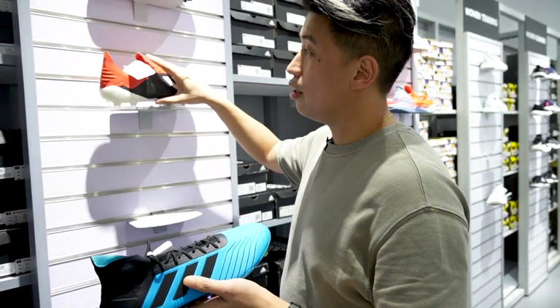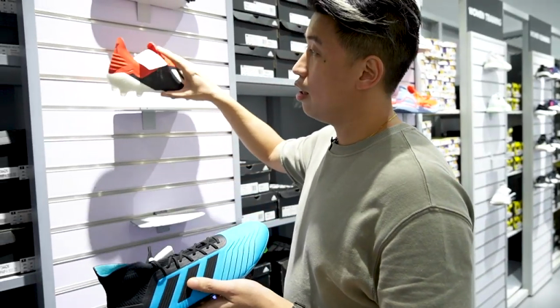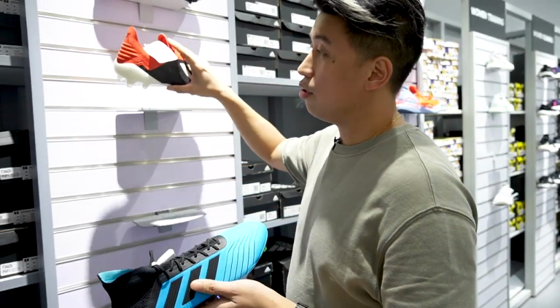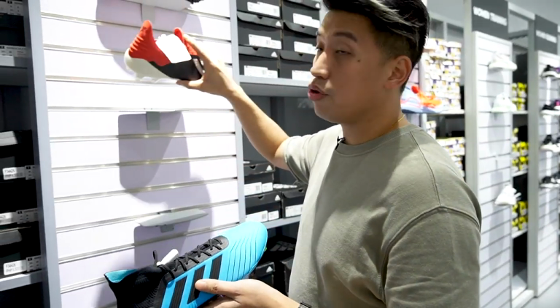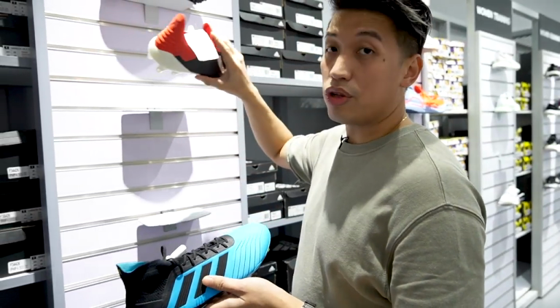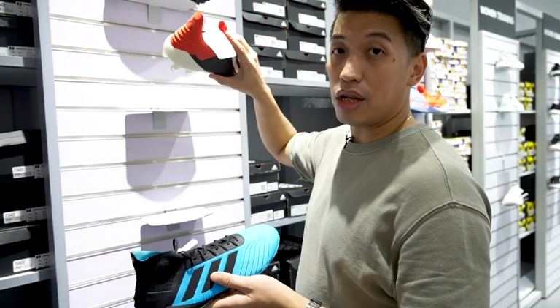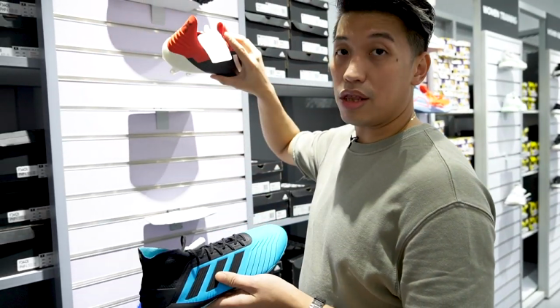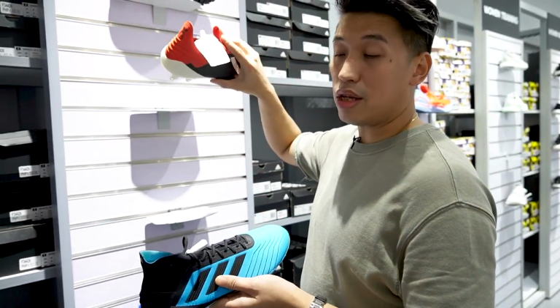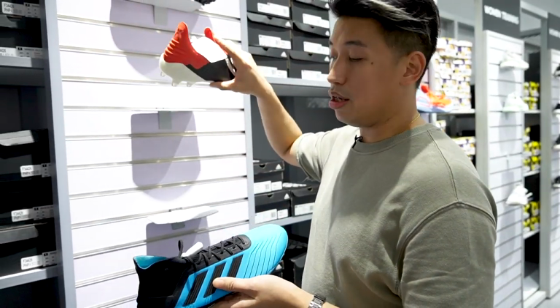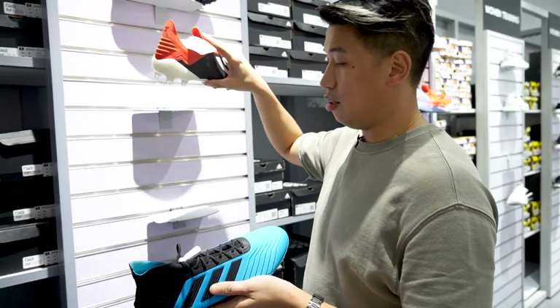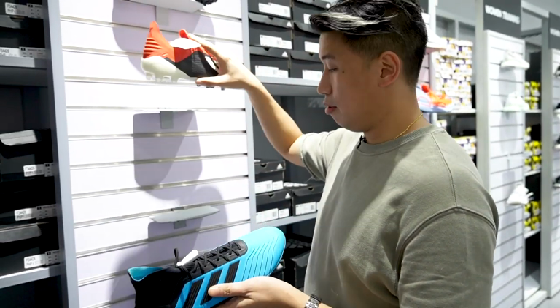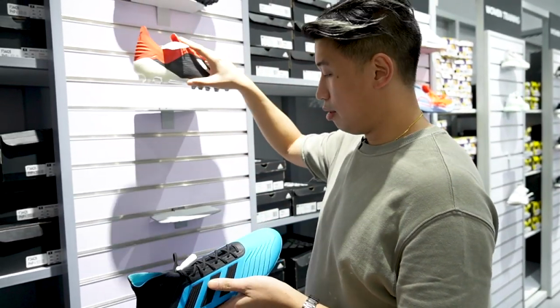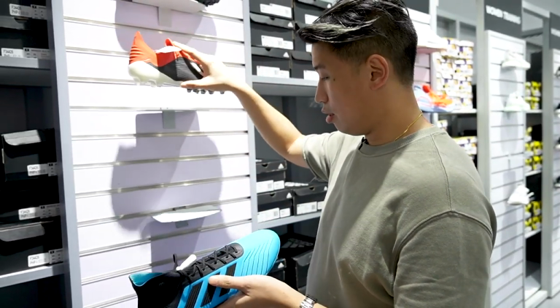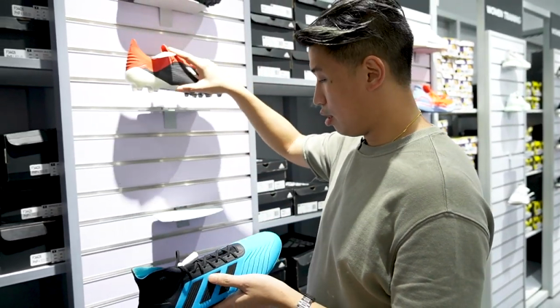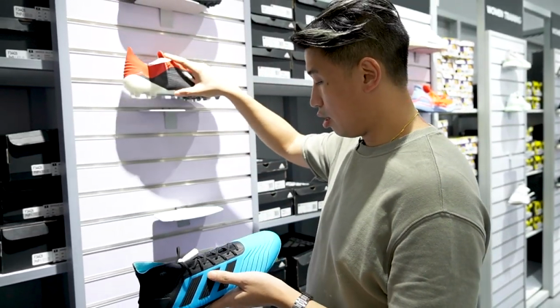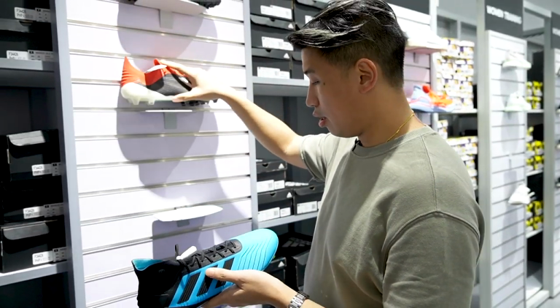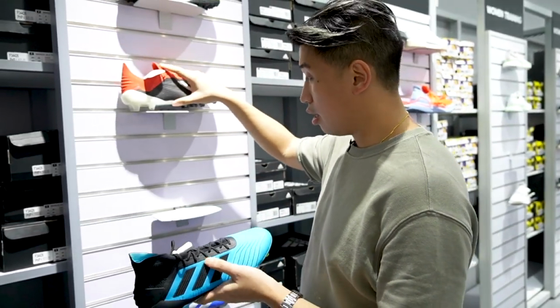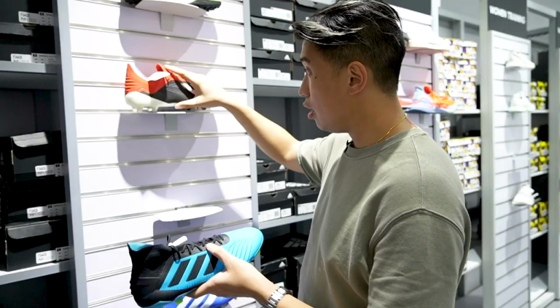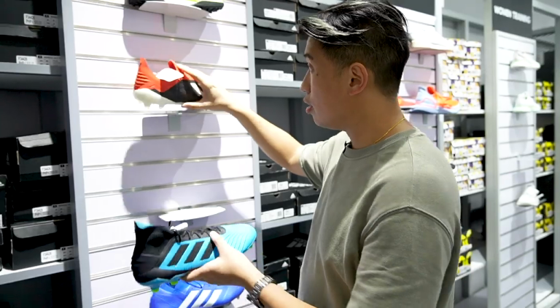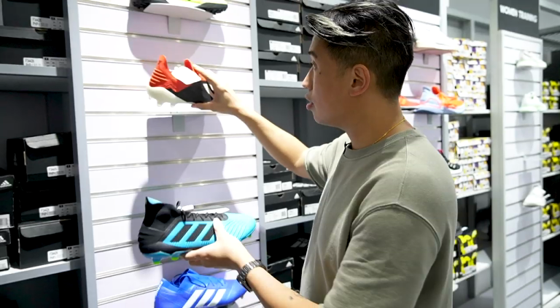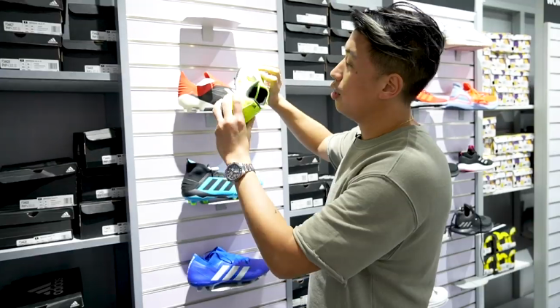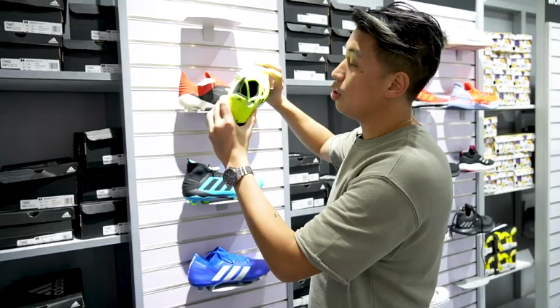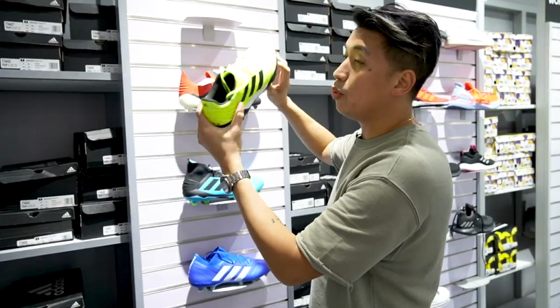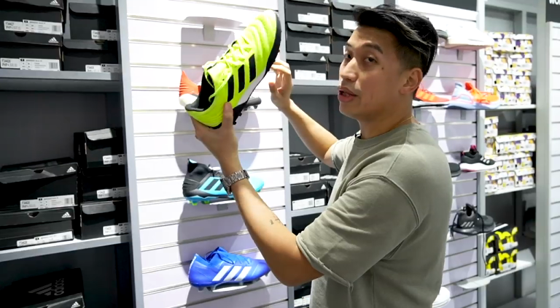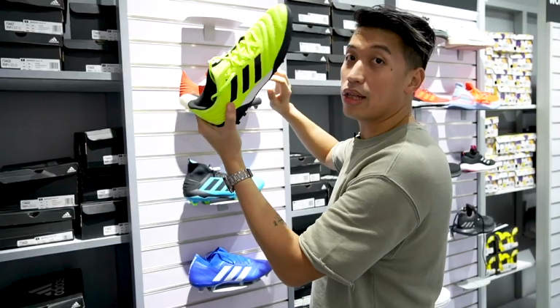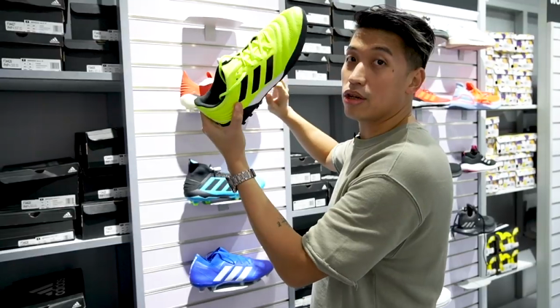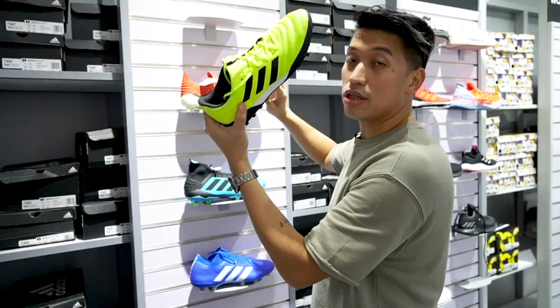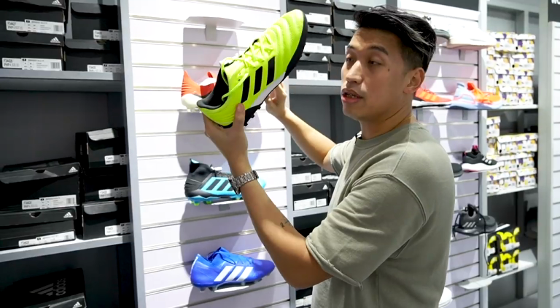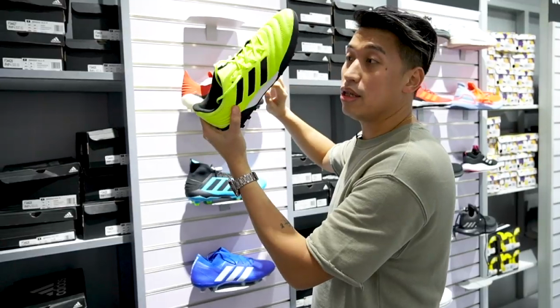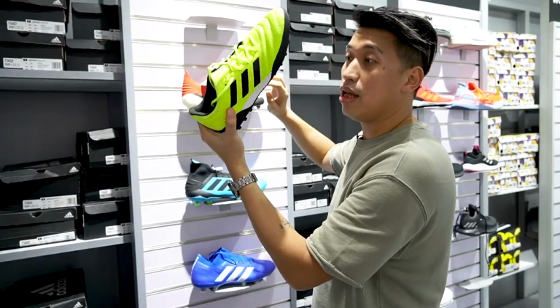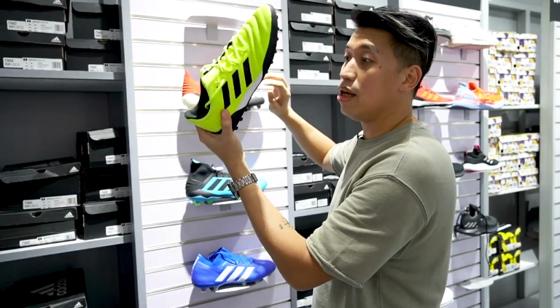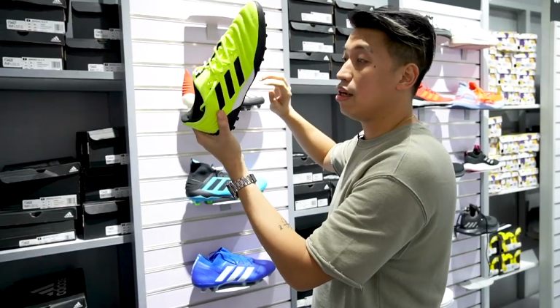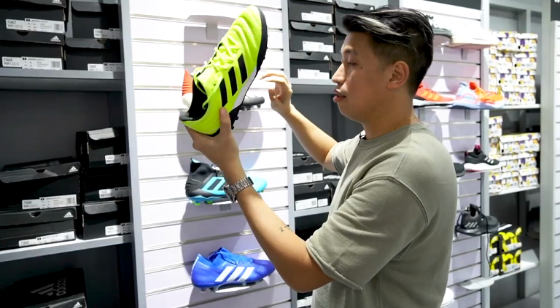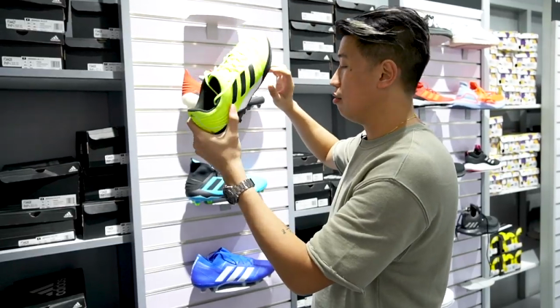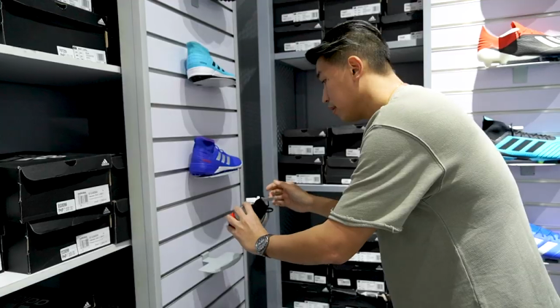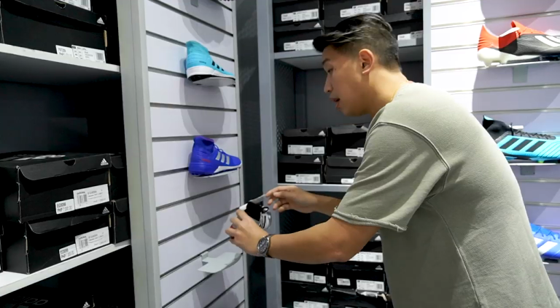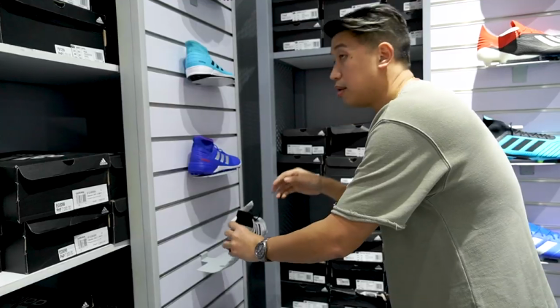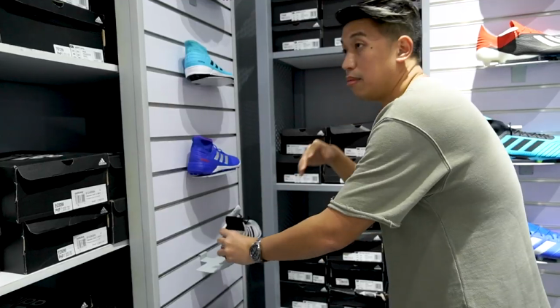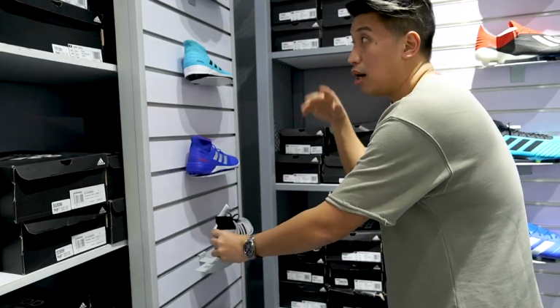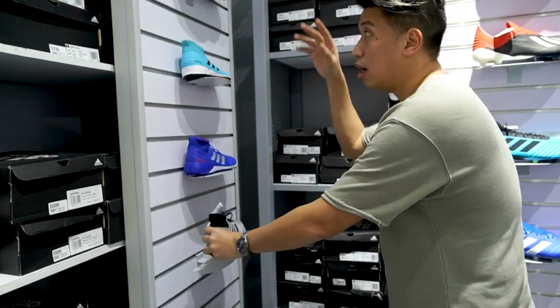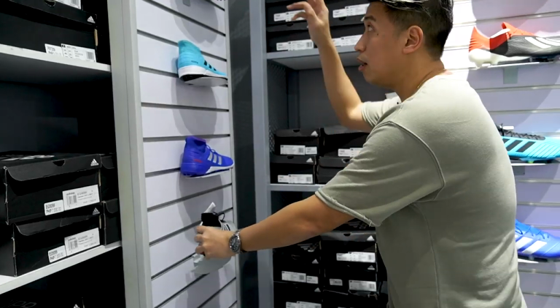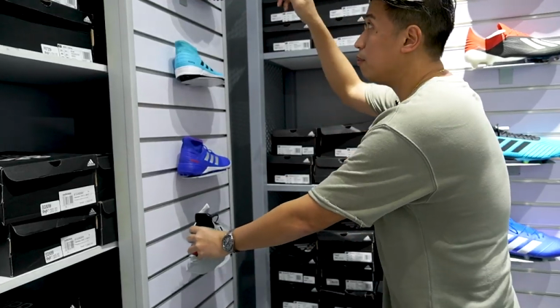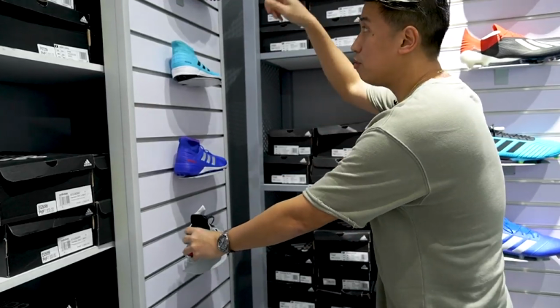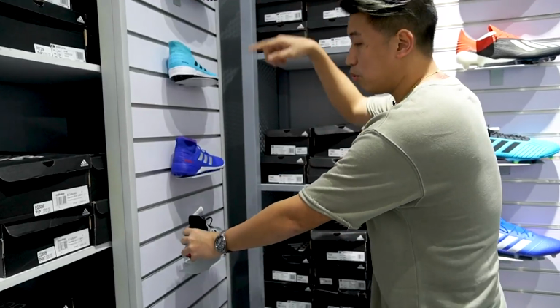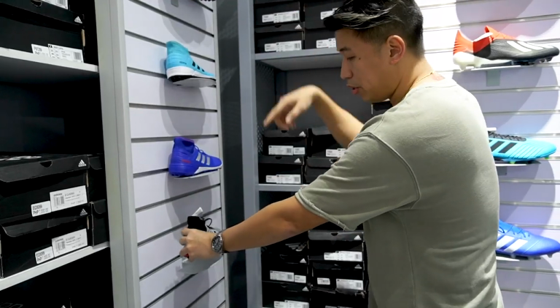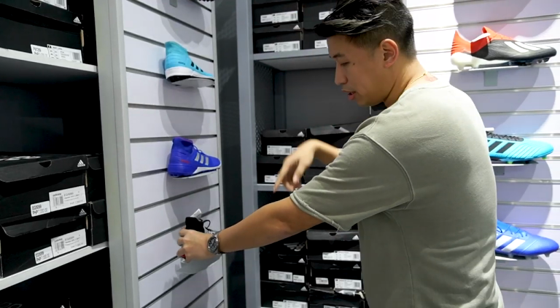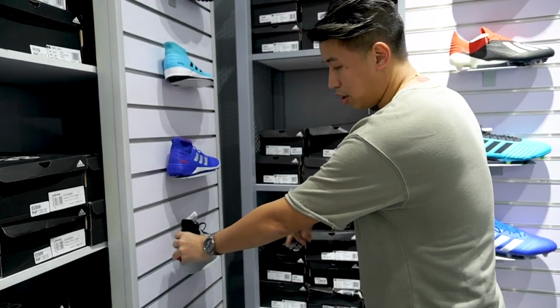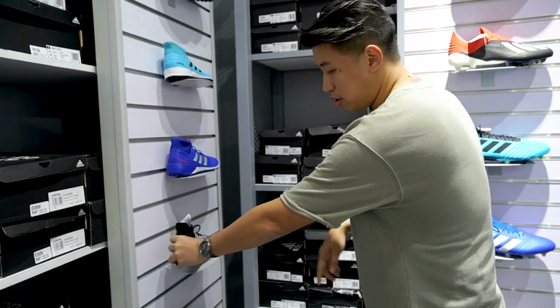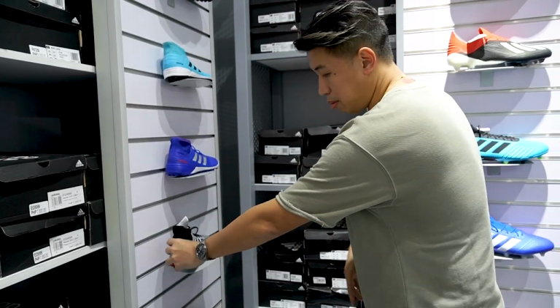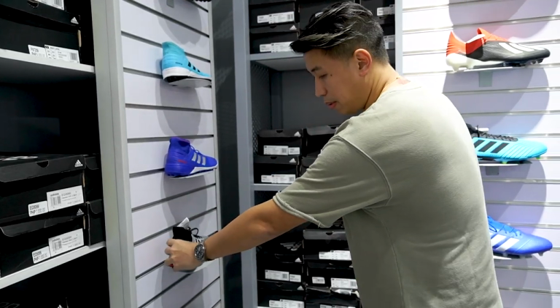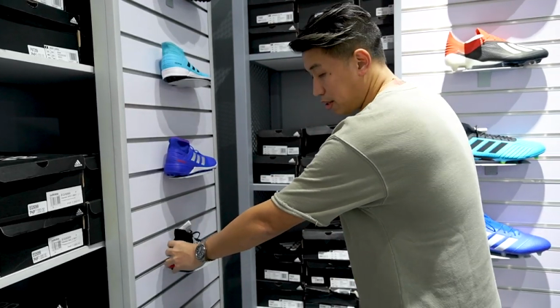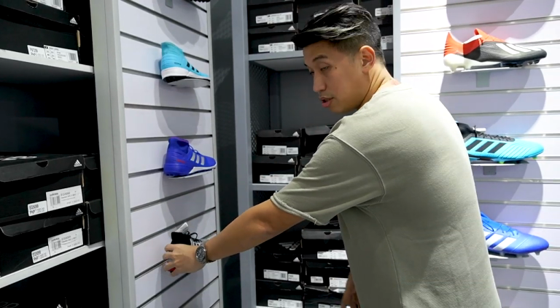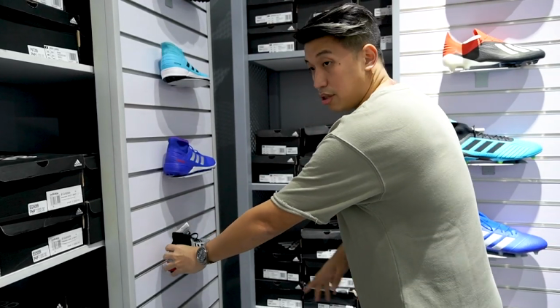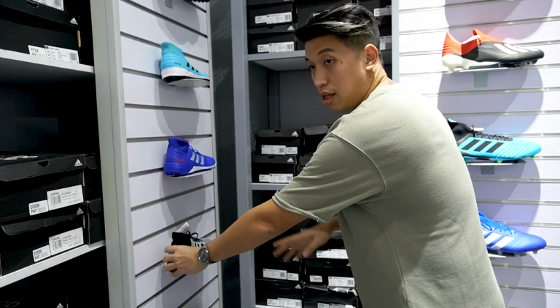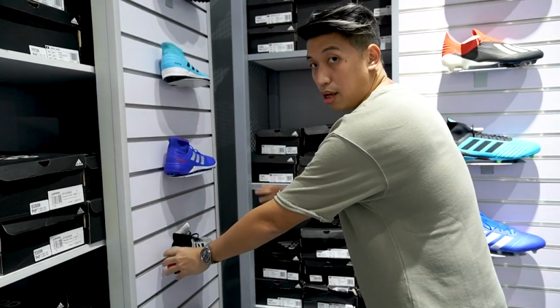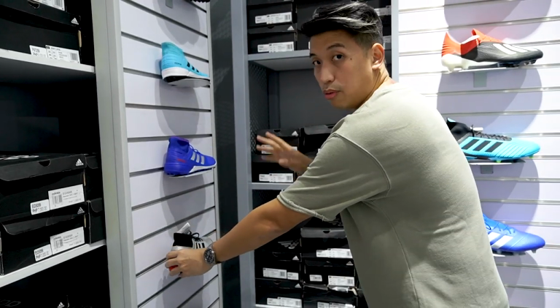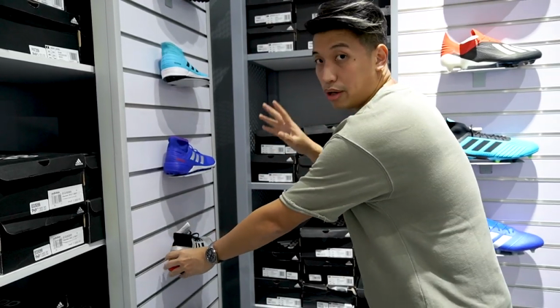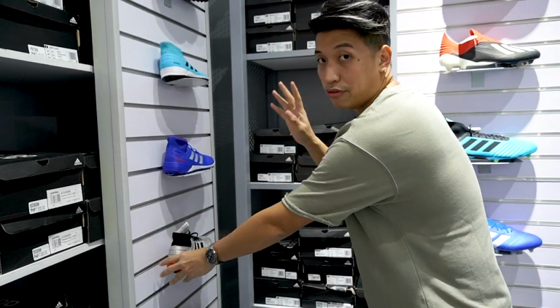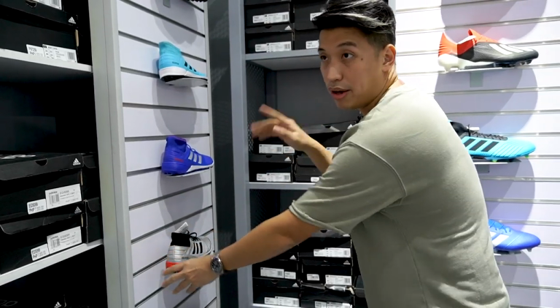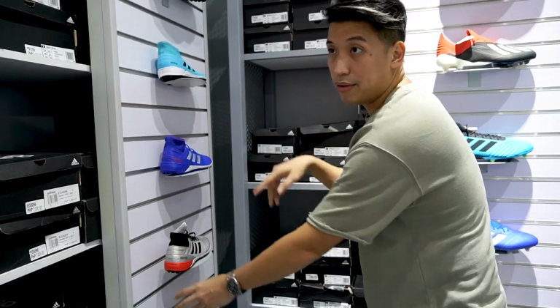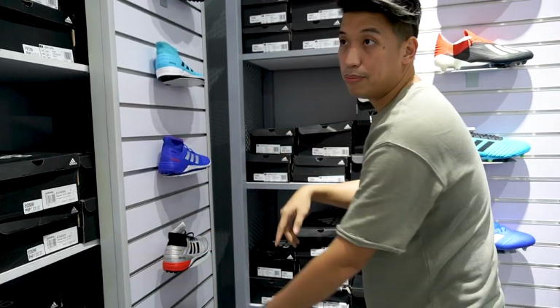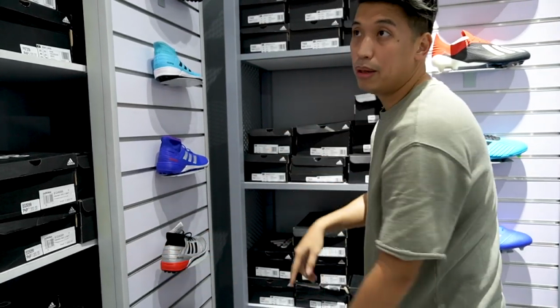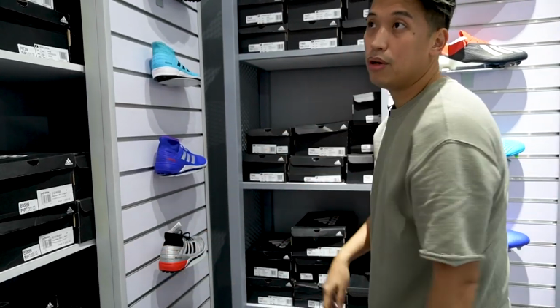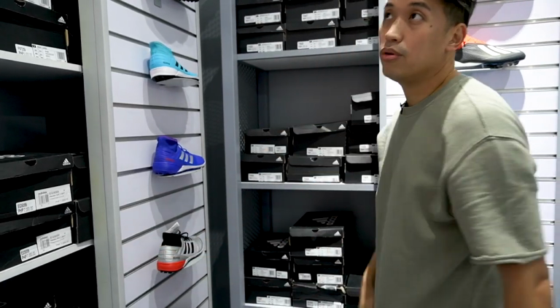Soccer cleats from eleven thousand down to three thousand three hundred. Some soccer cleats are down to one thousand pesos — one thousand five hundred and below.